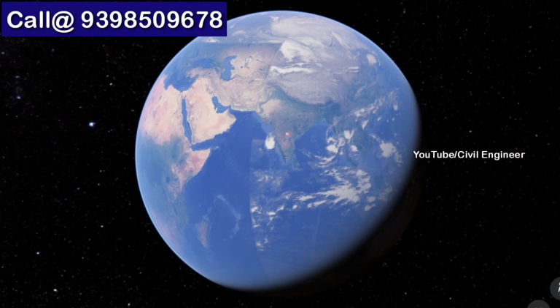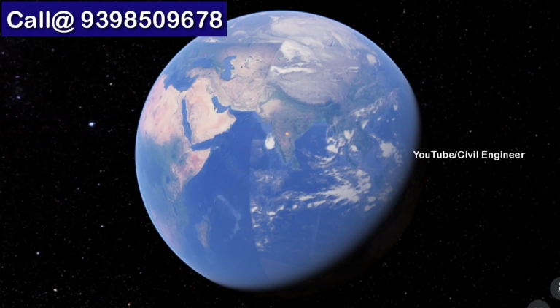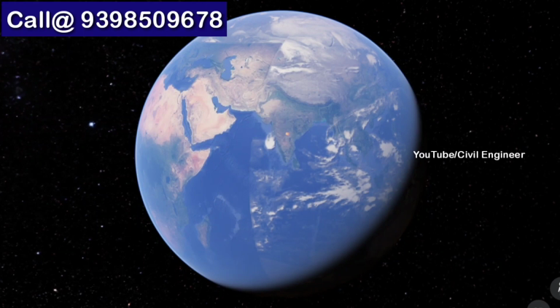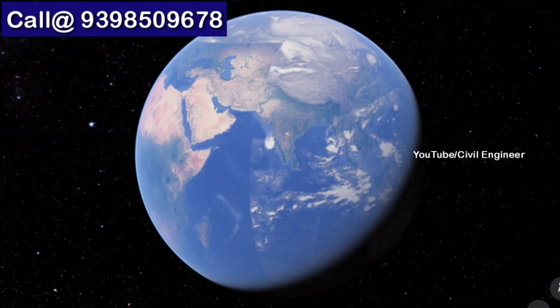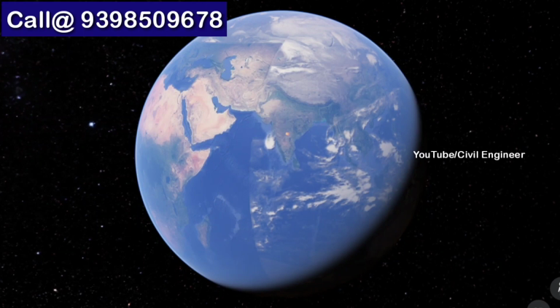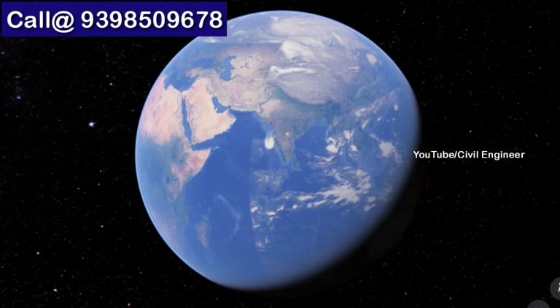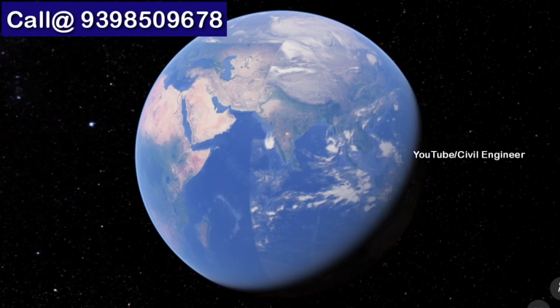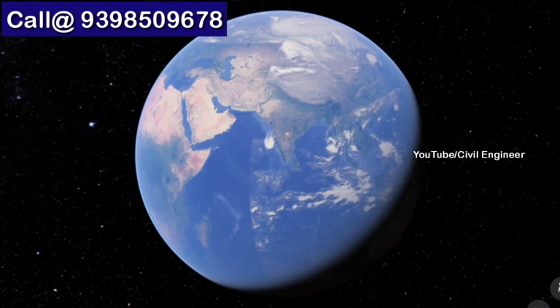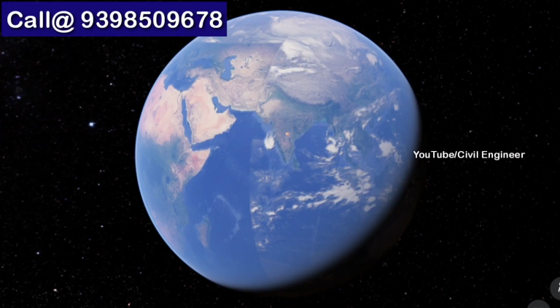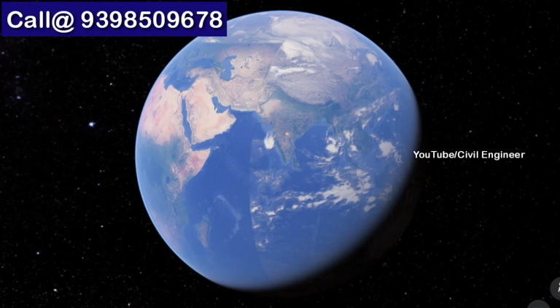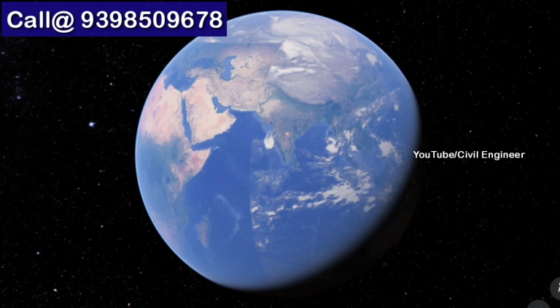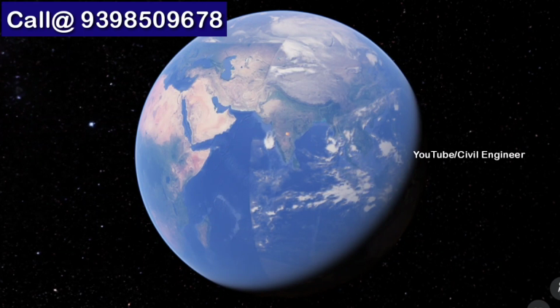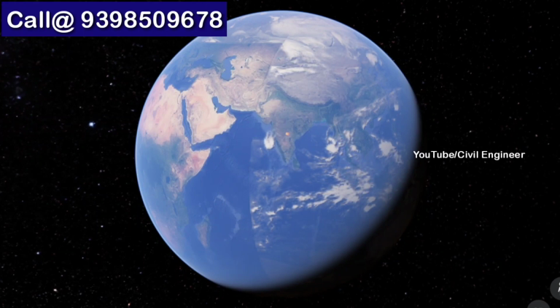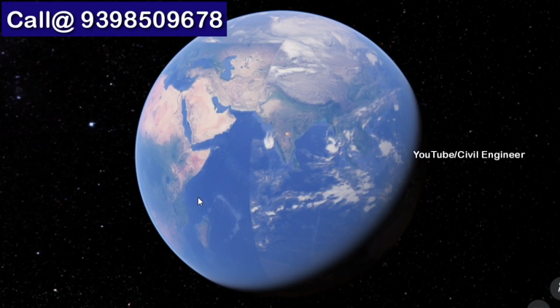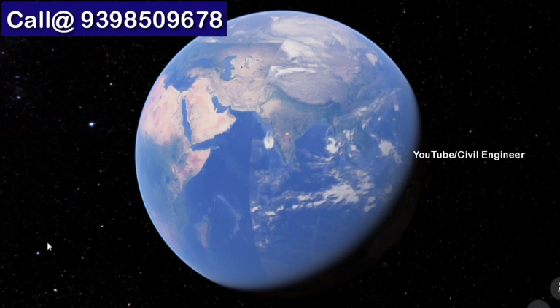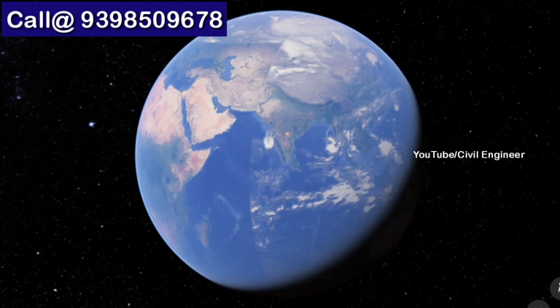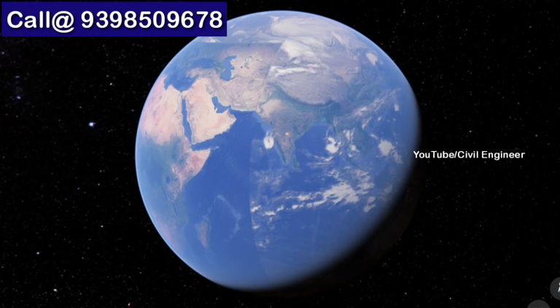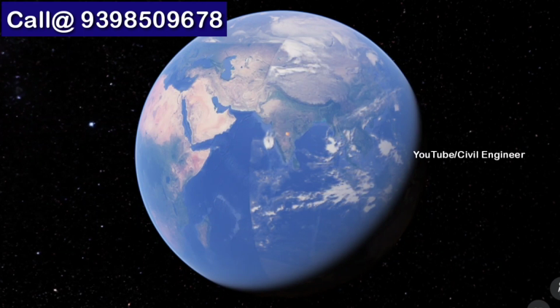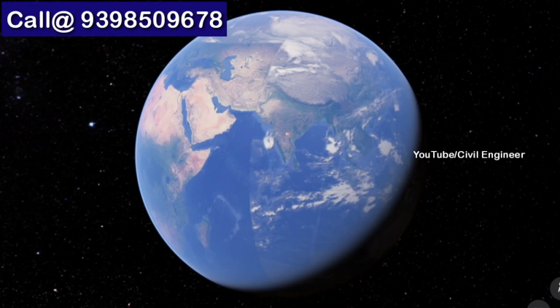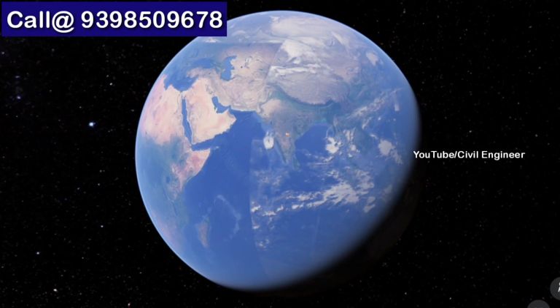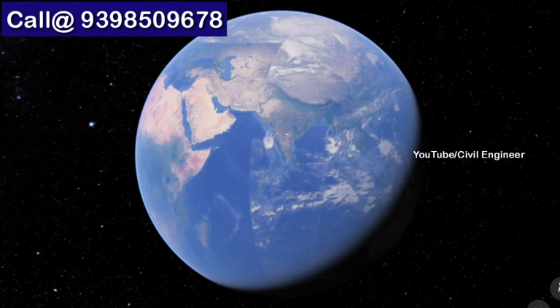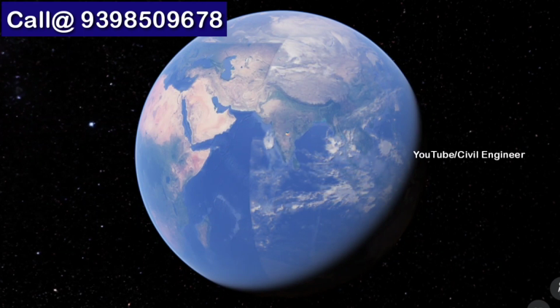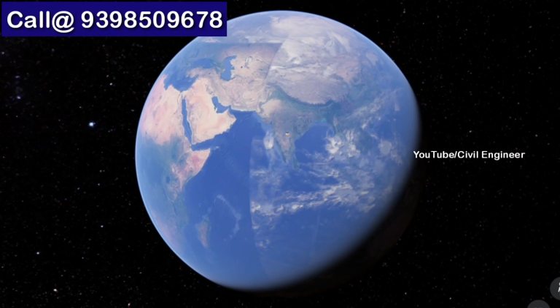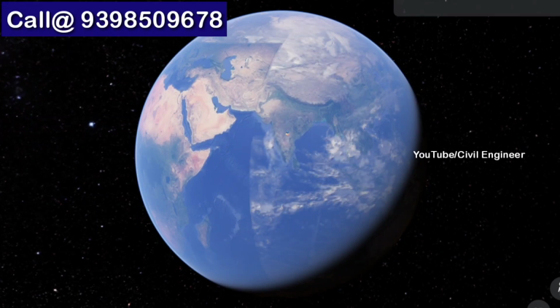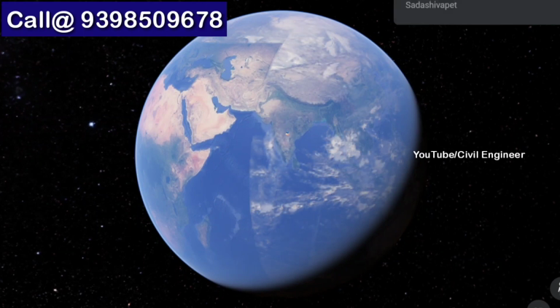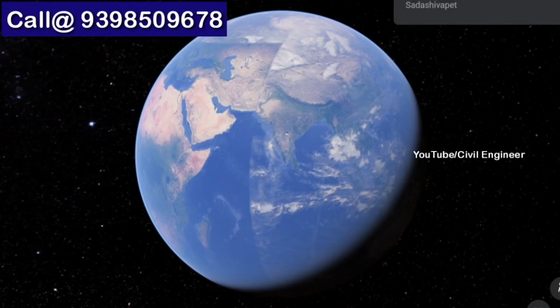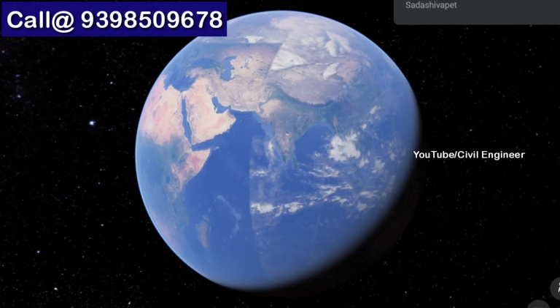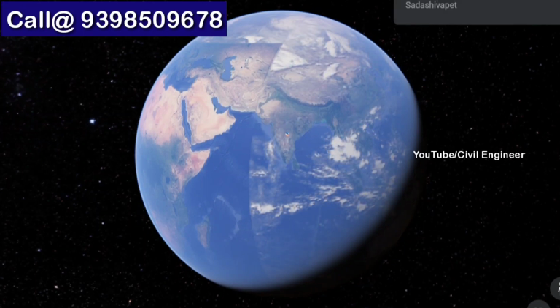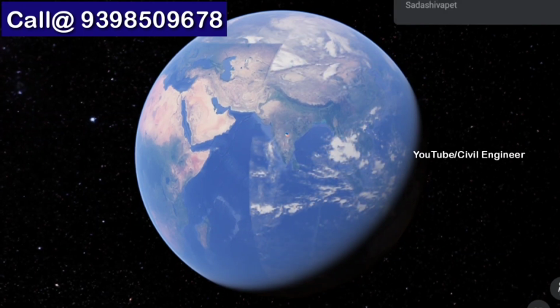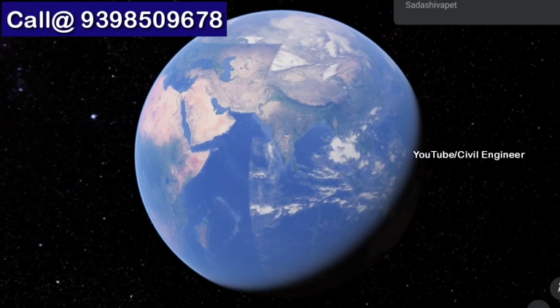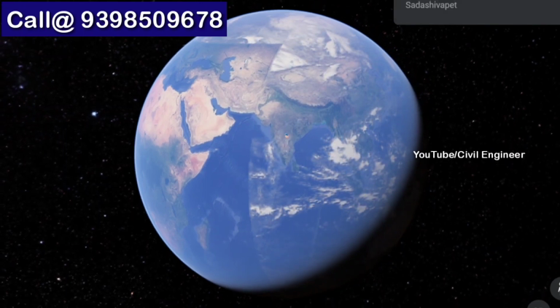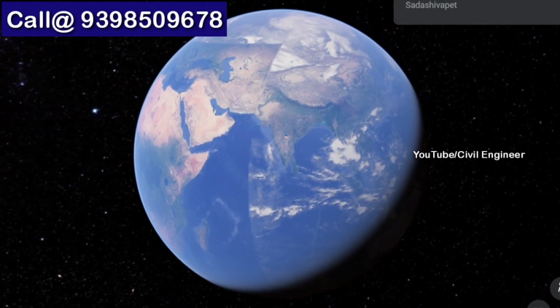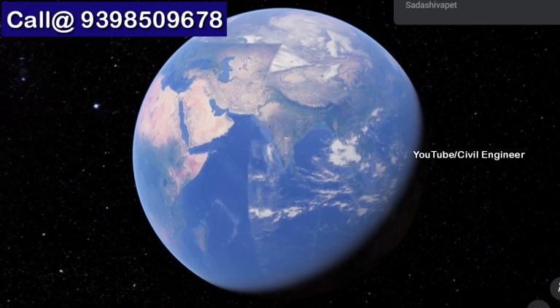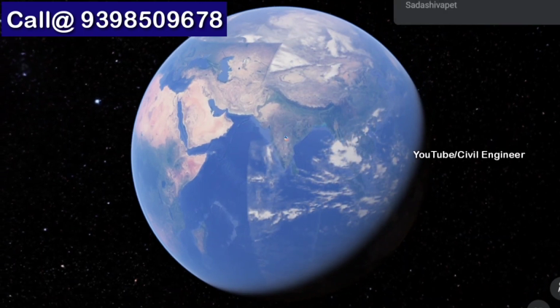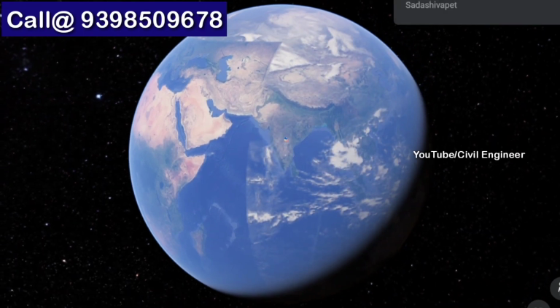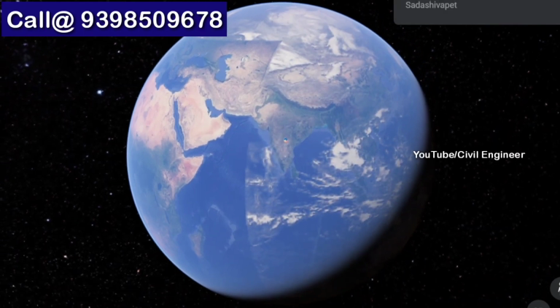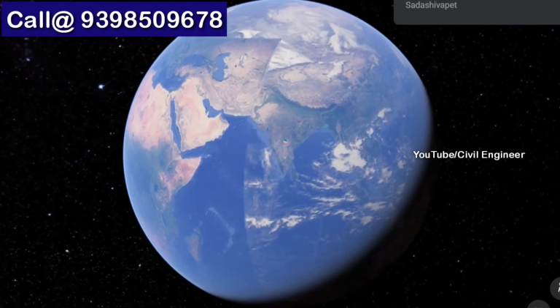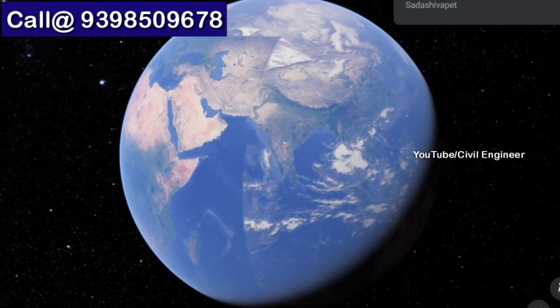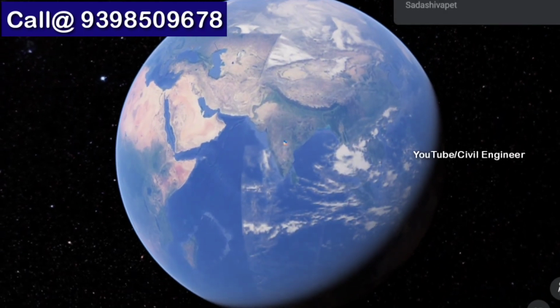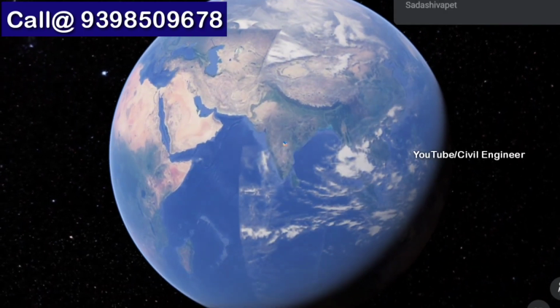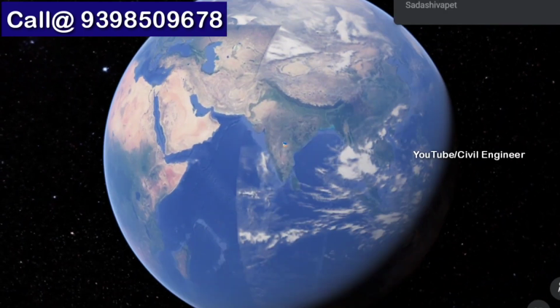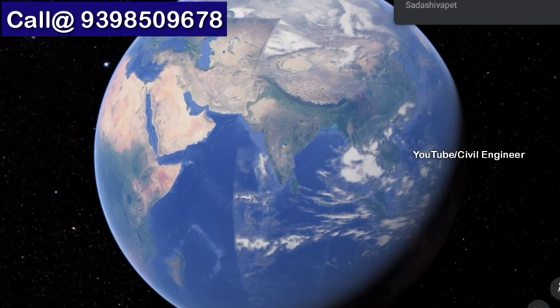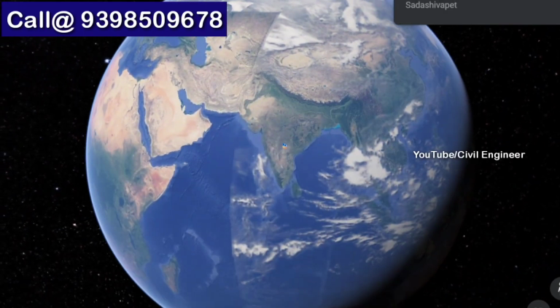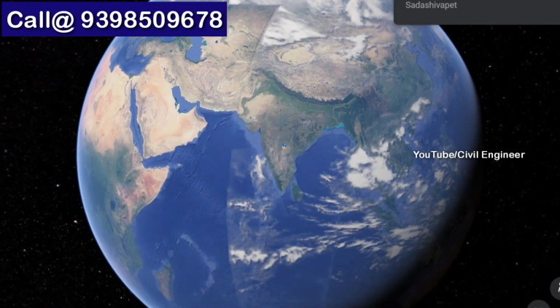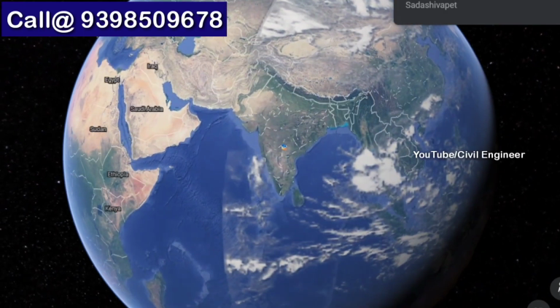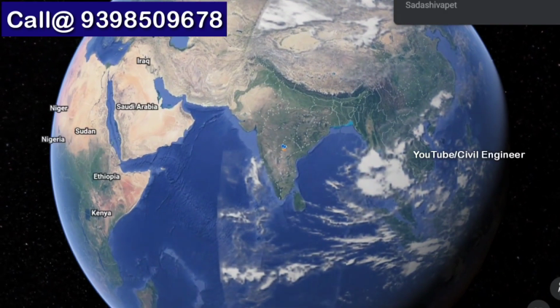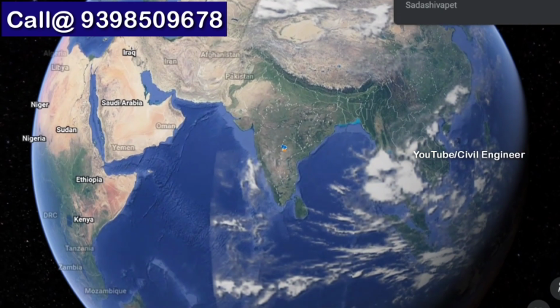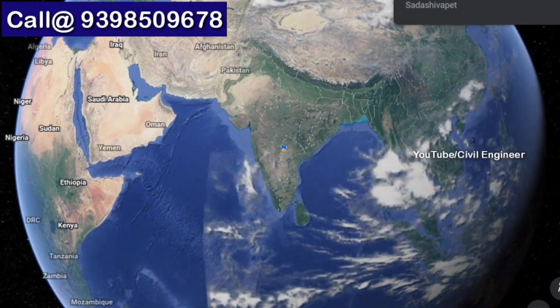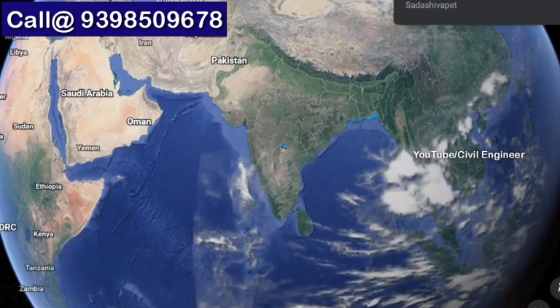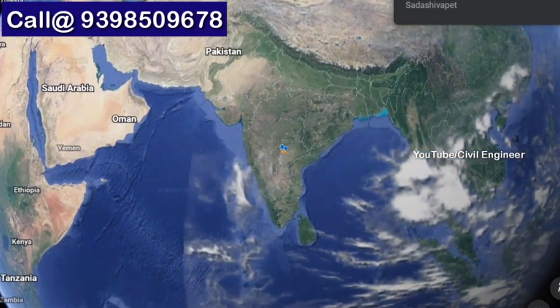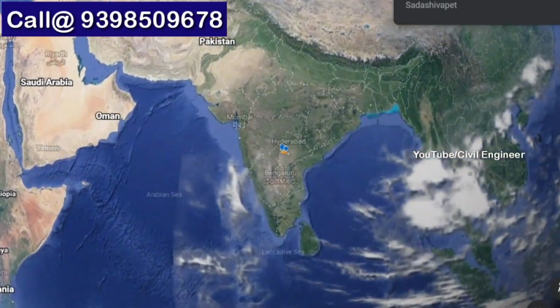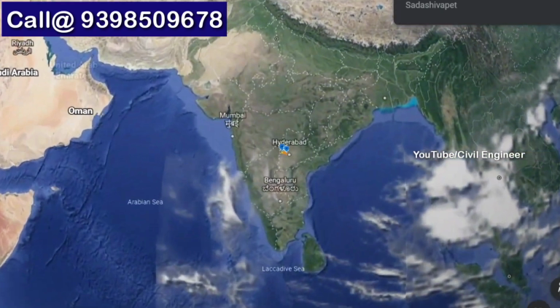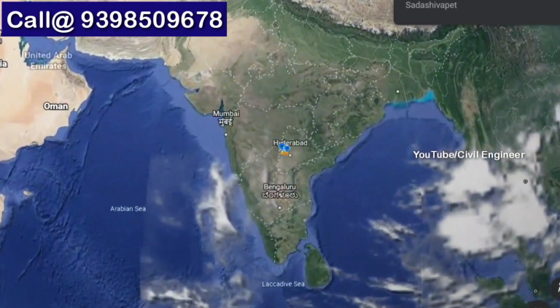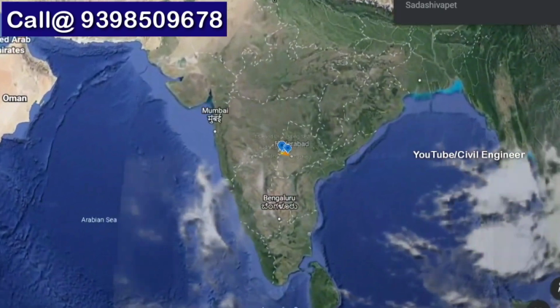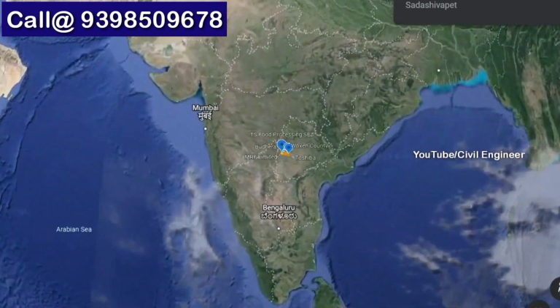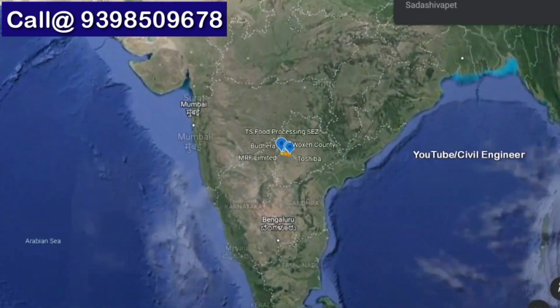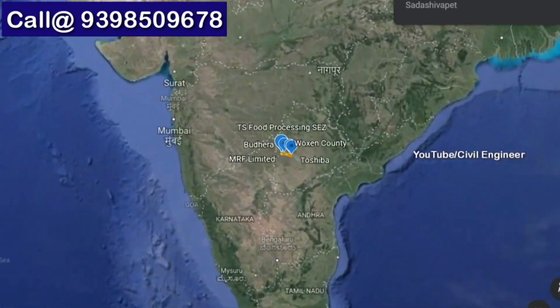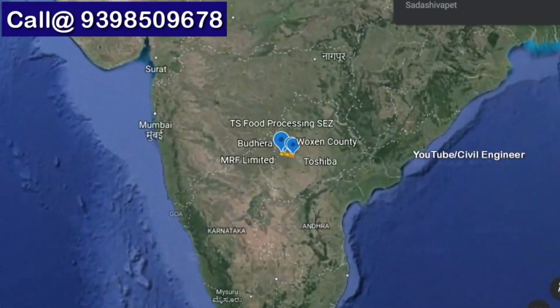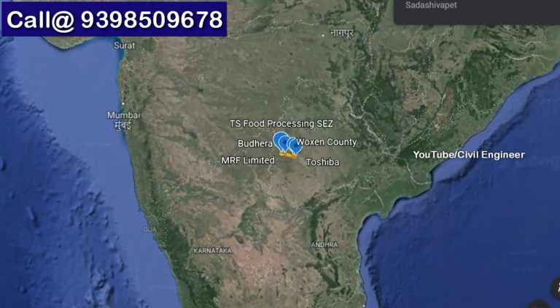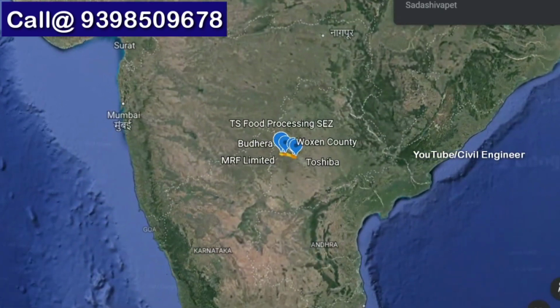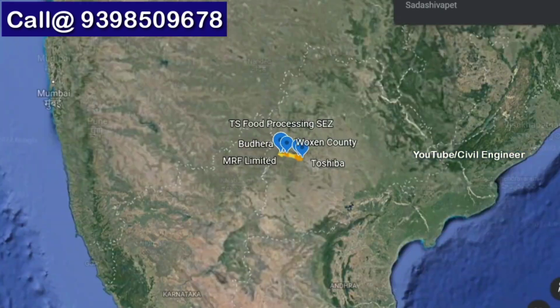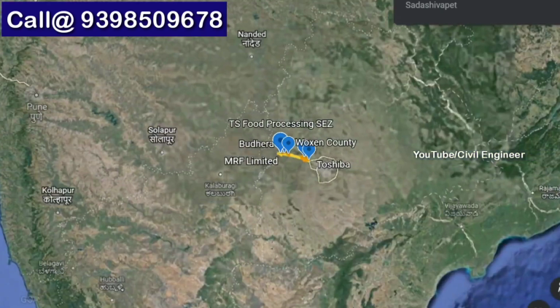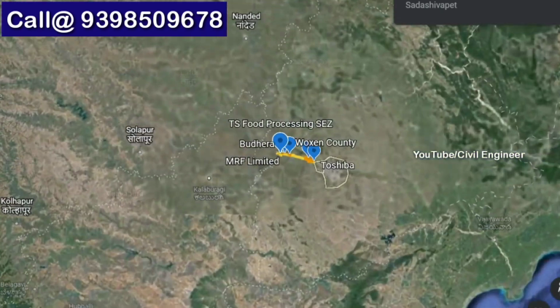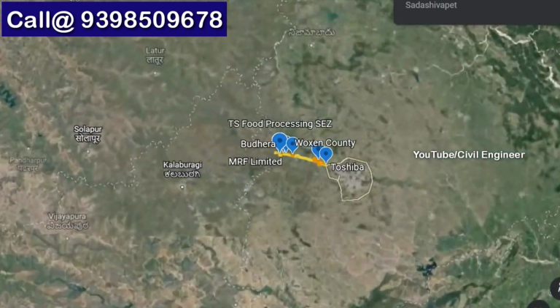Hi and welcome to my YouTube channel. We are going to talk about a low budget DTCP approved planning project.